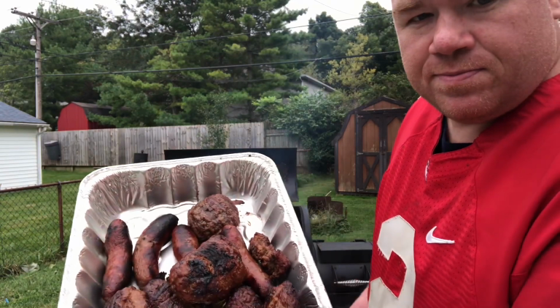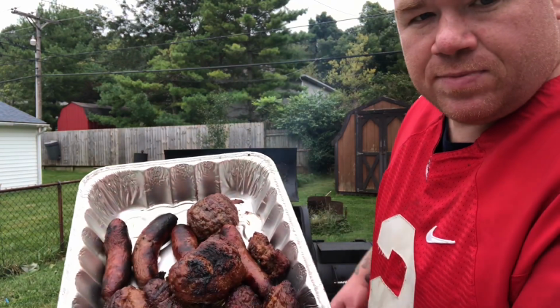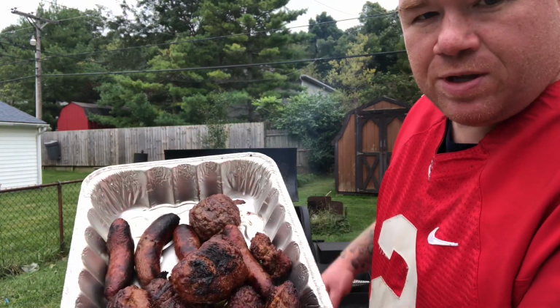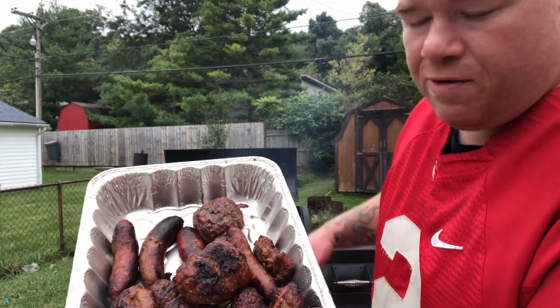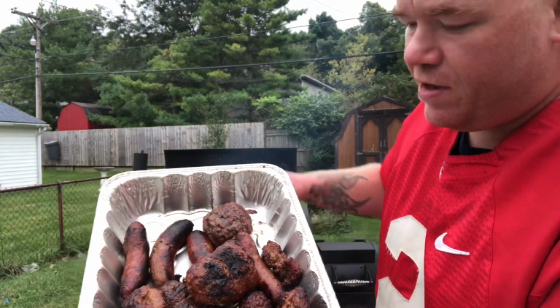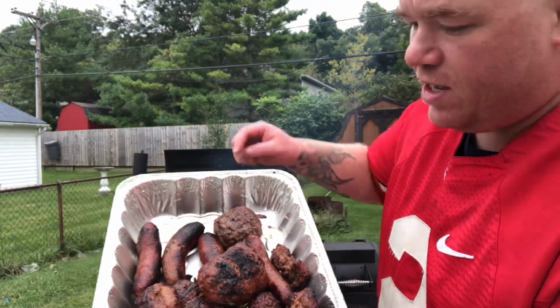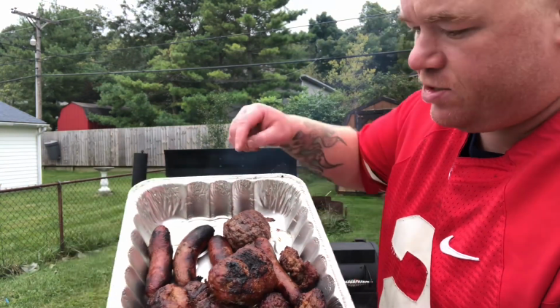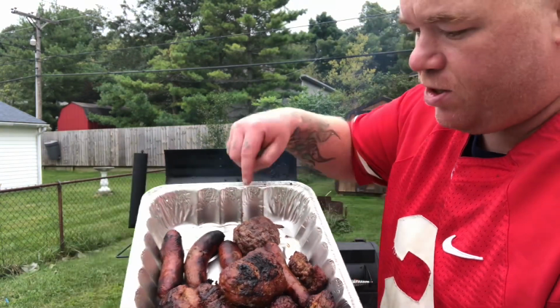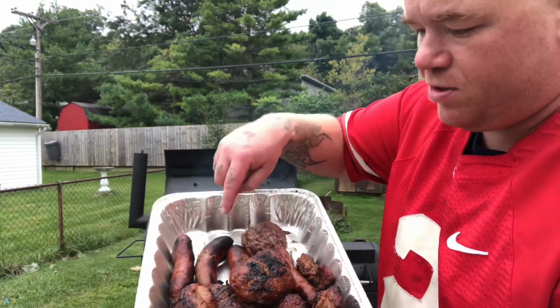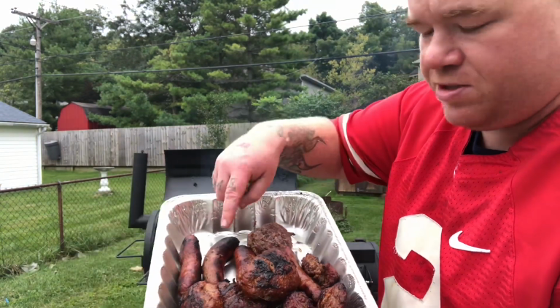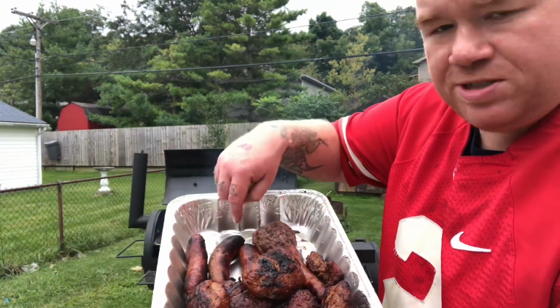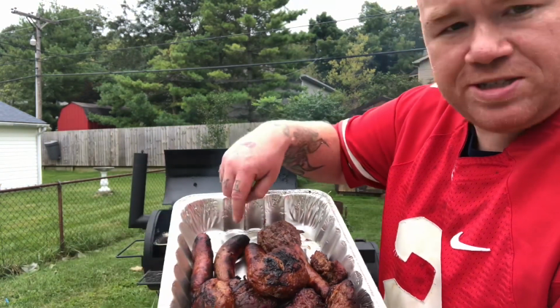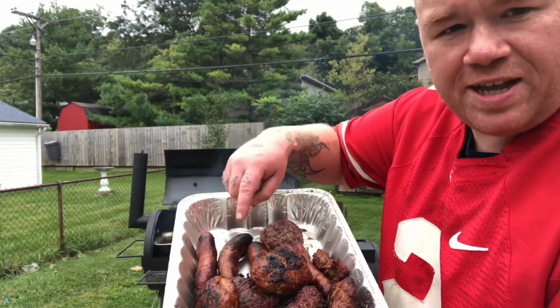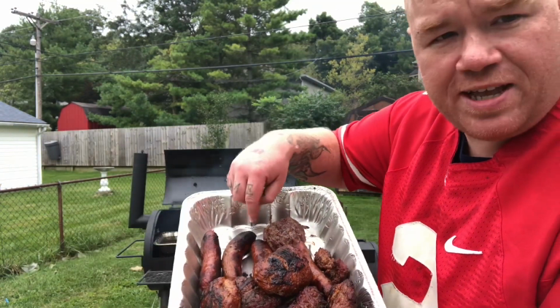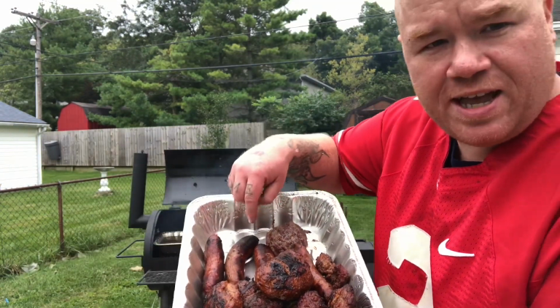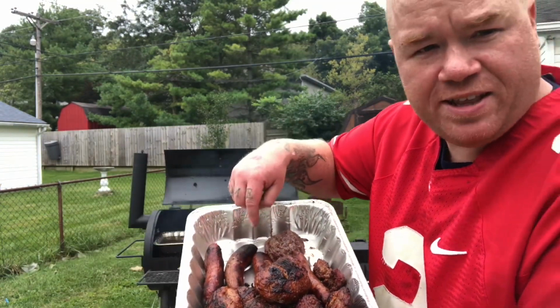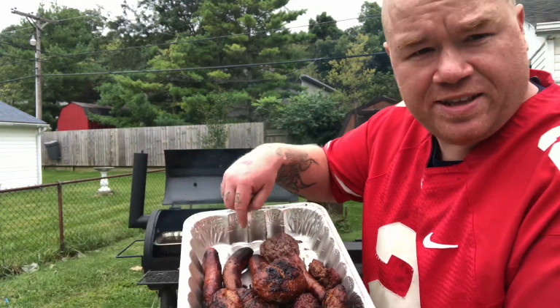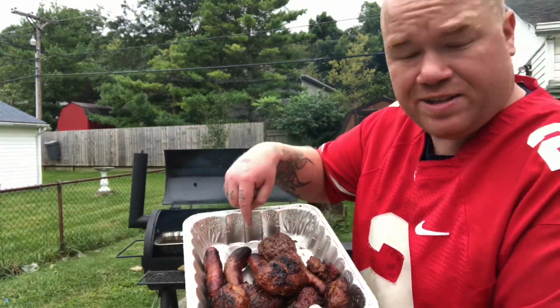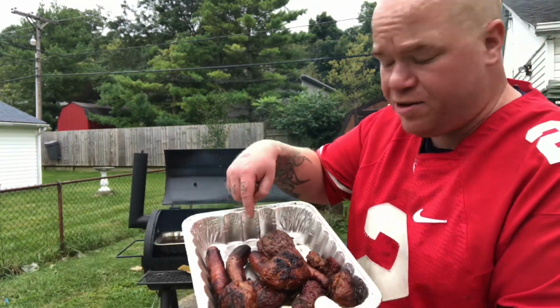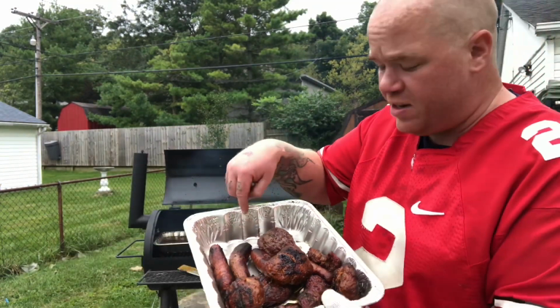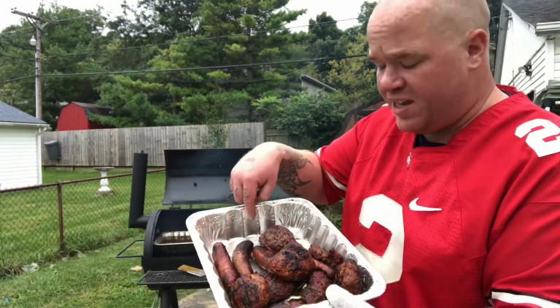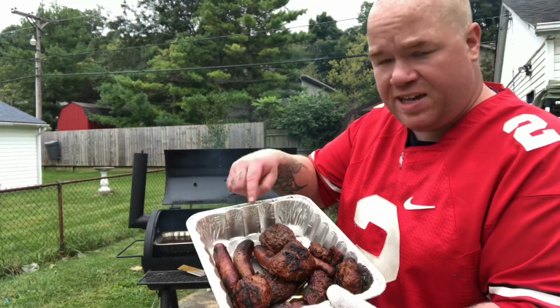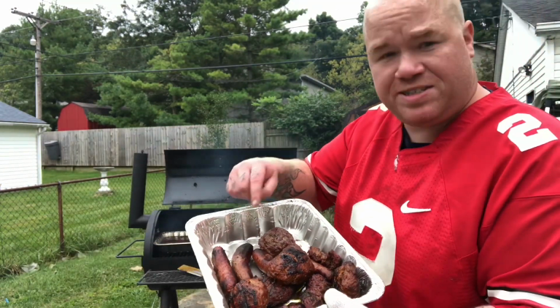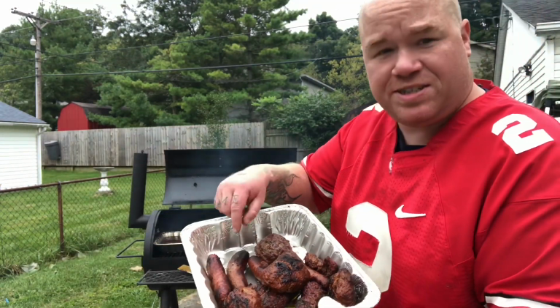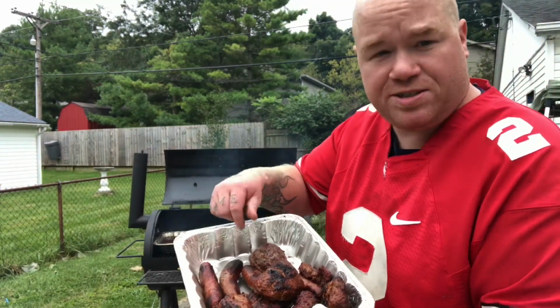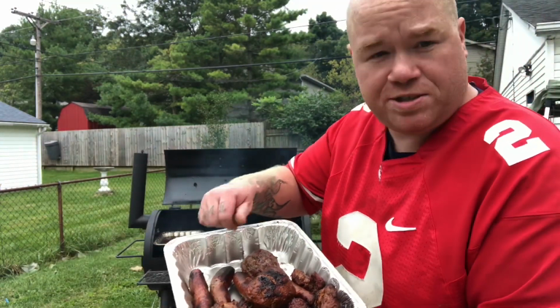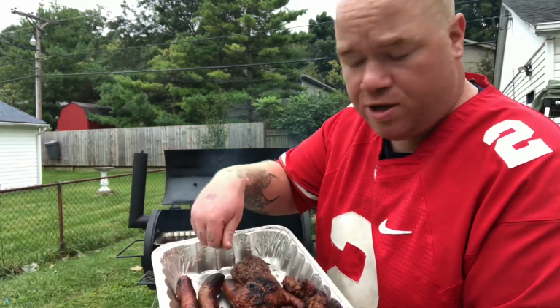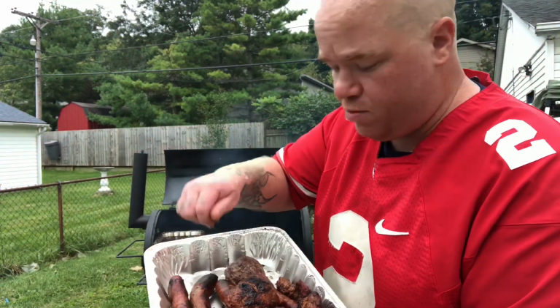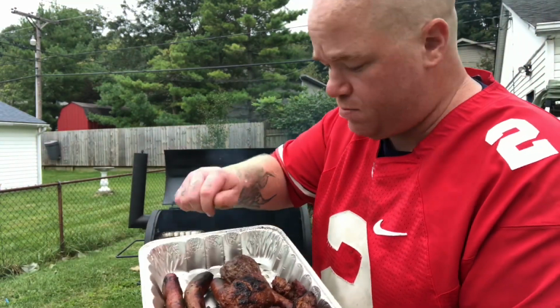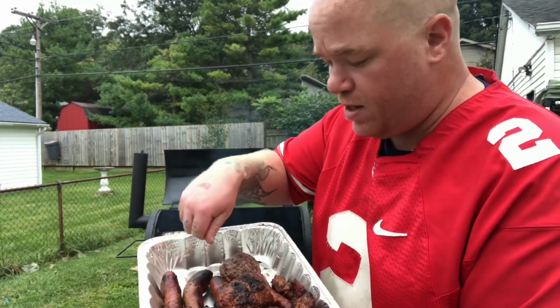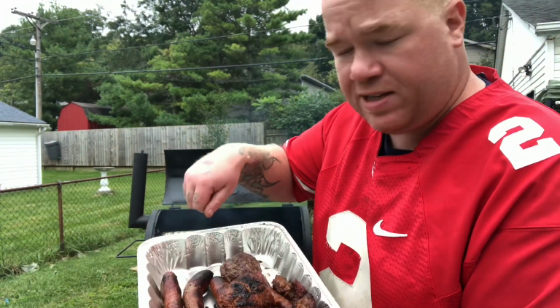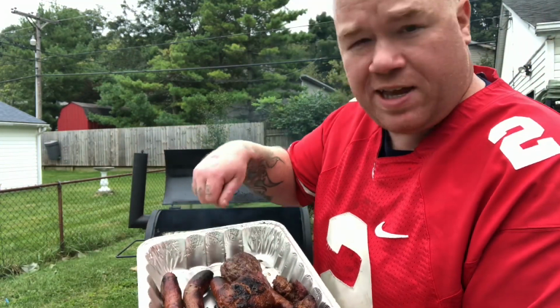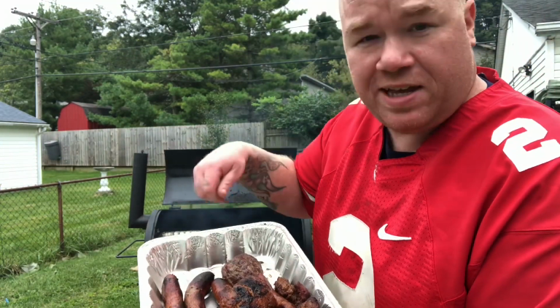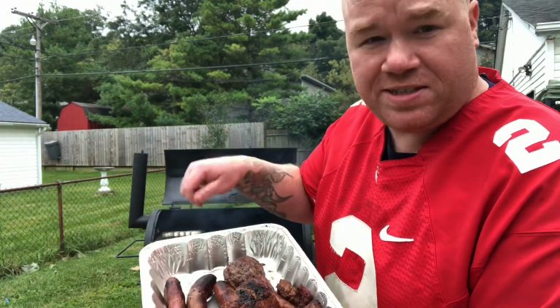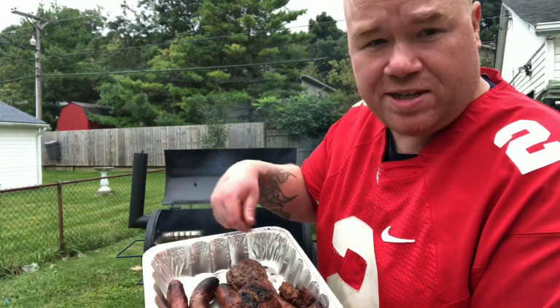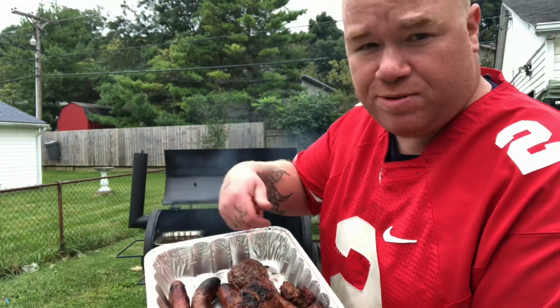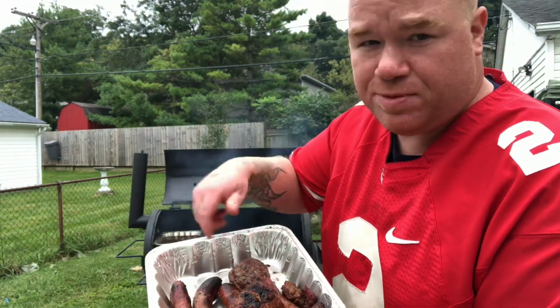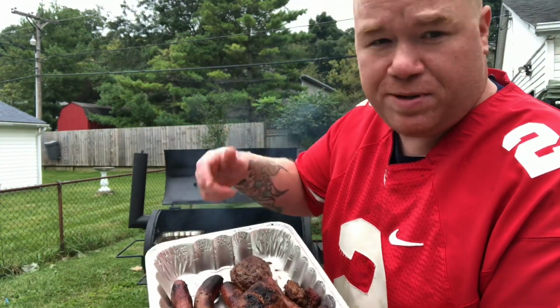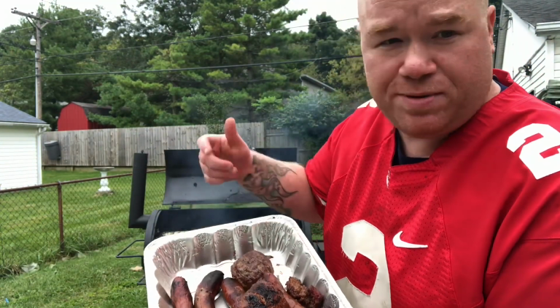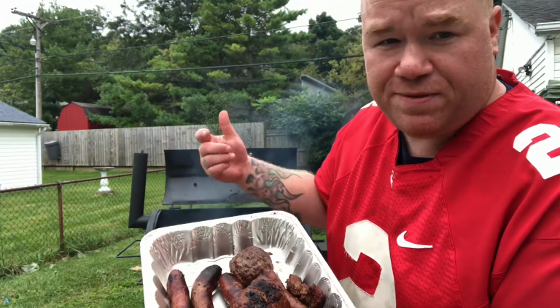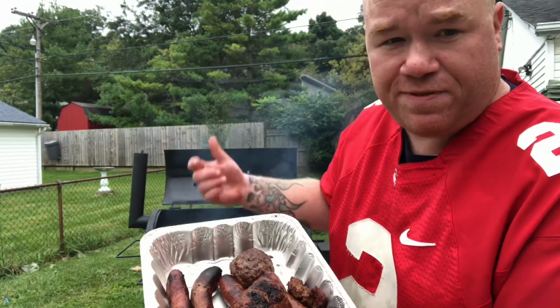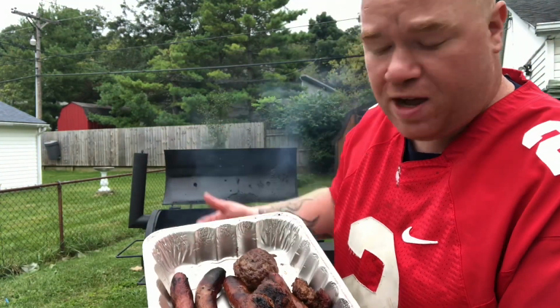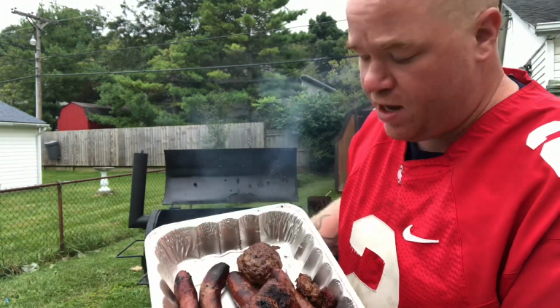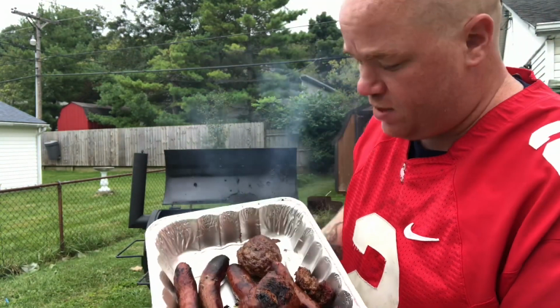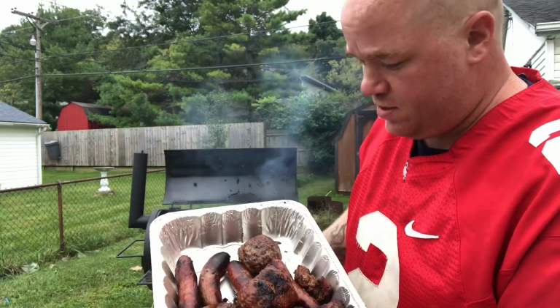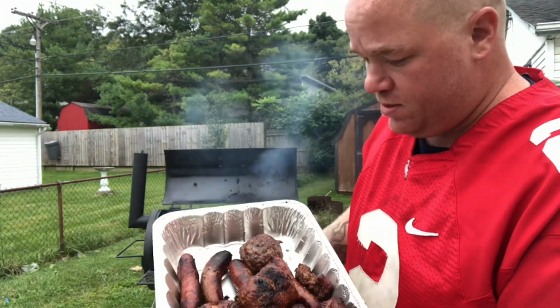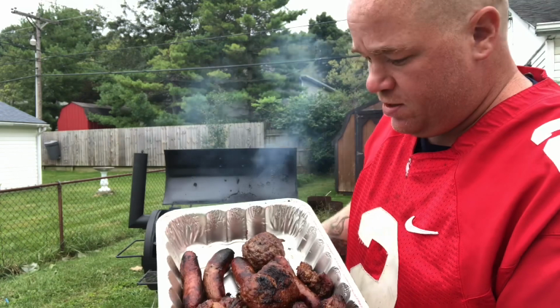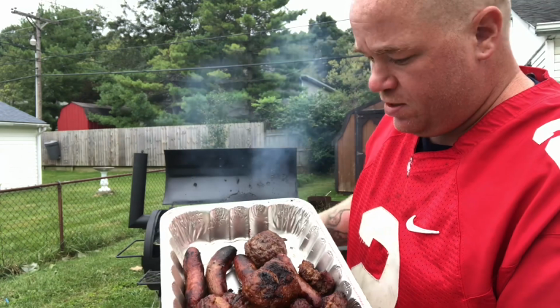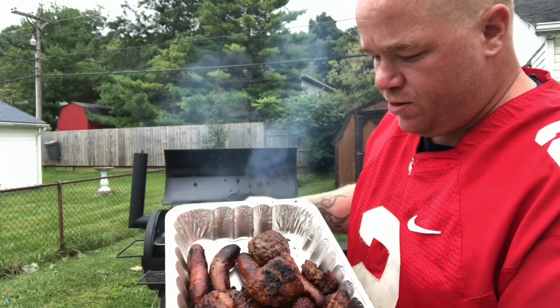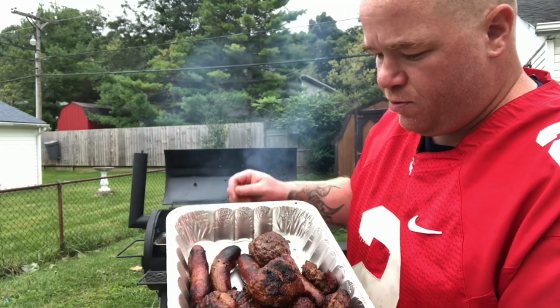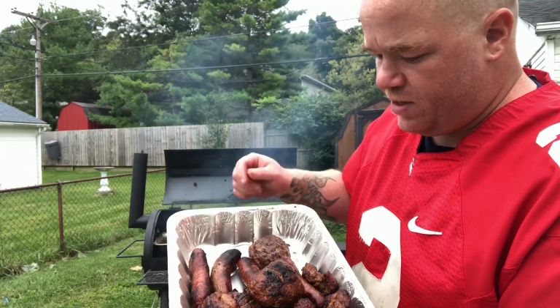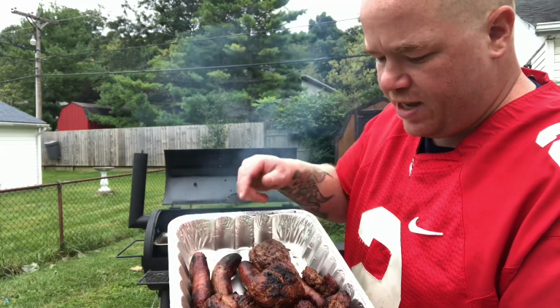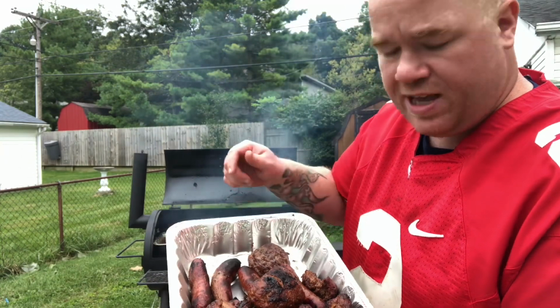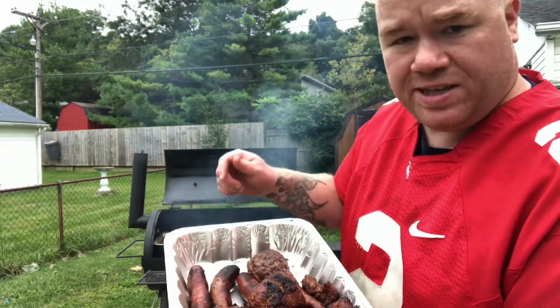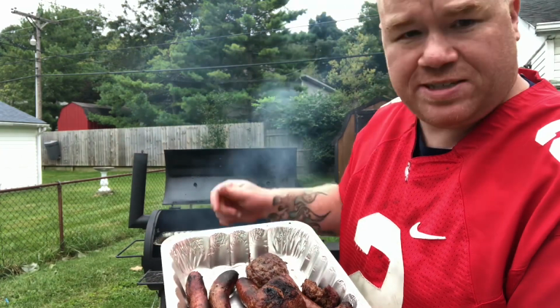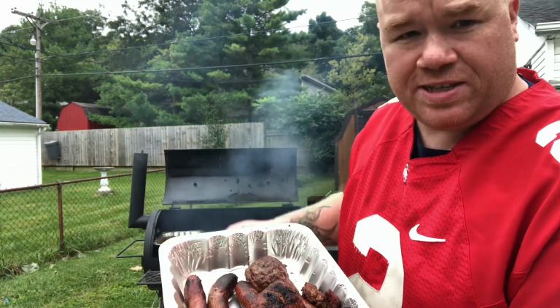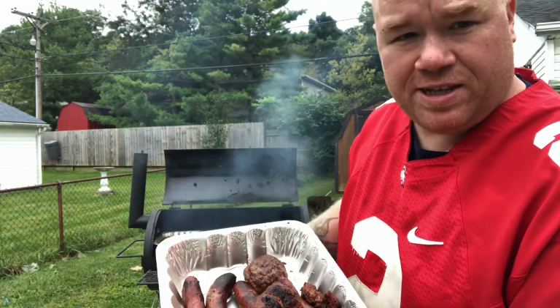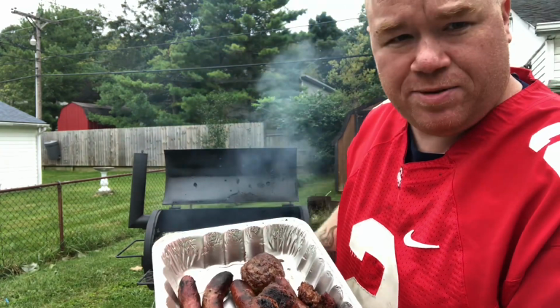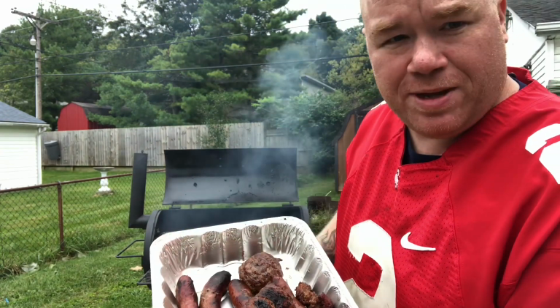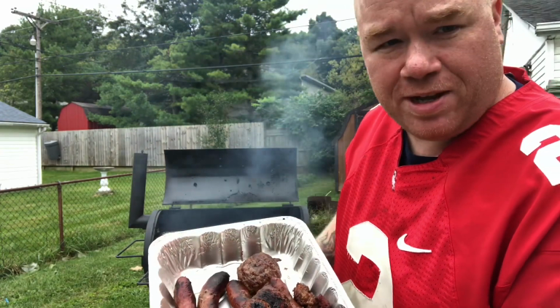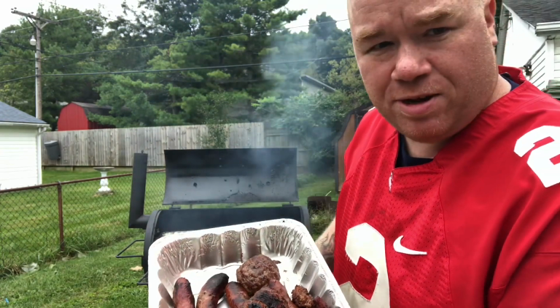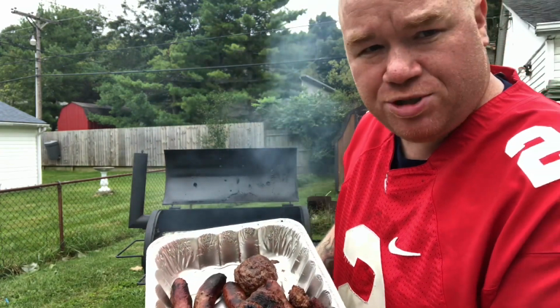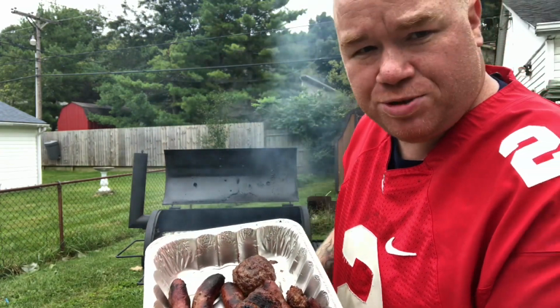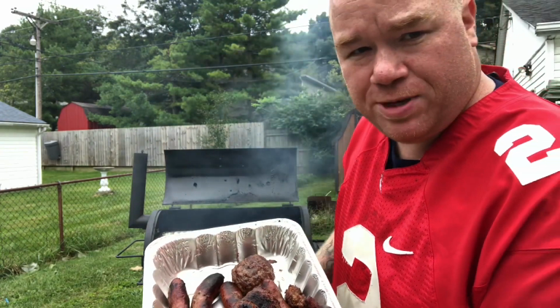Now with sausages like that, they've got a casing, so cut the casing open and the meat will be fine. You don't want that casing in there to make it all chewy.